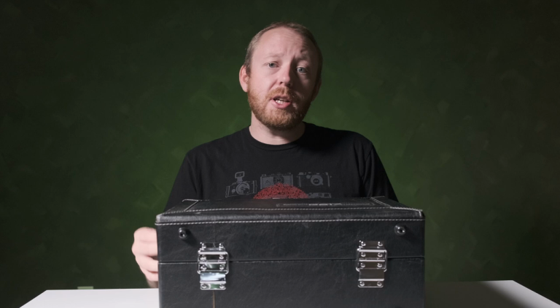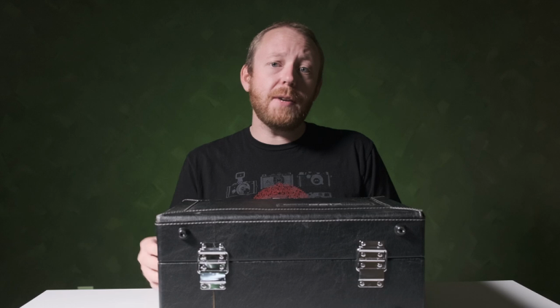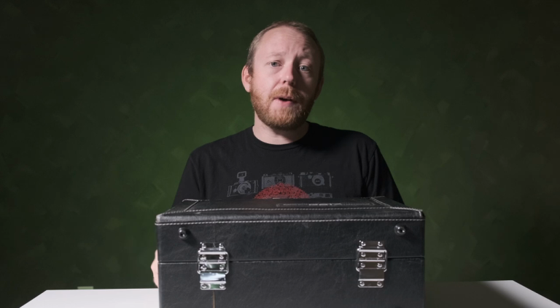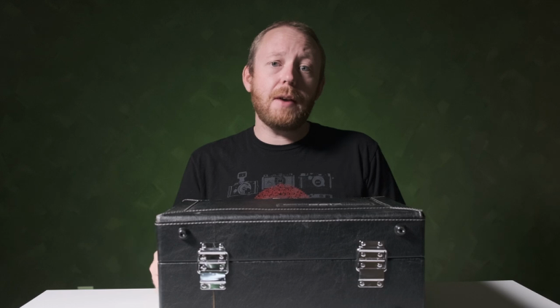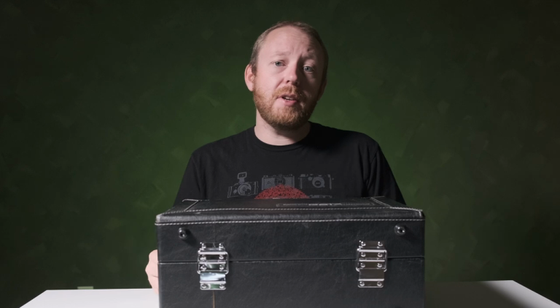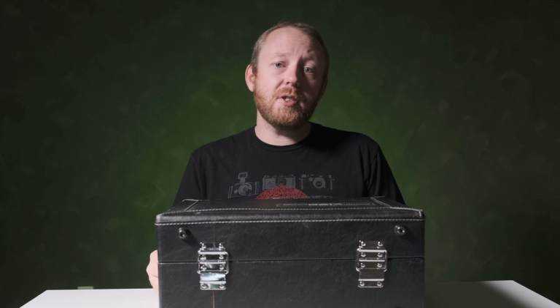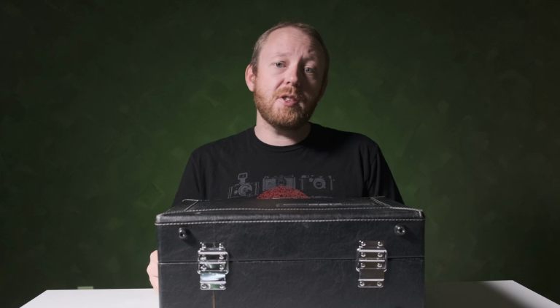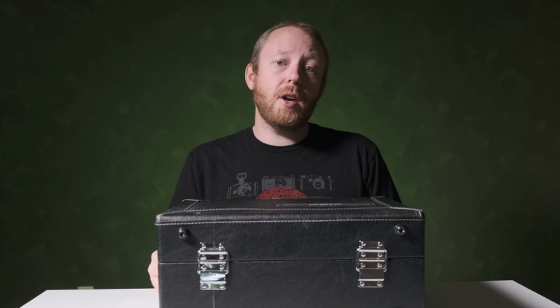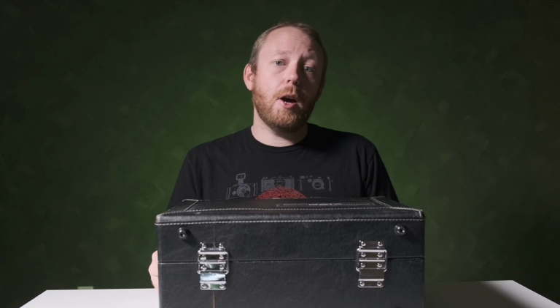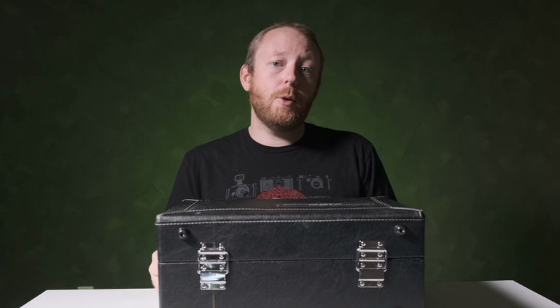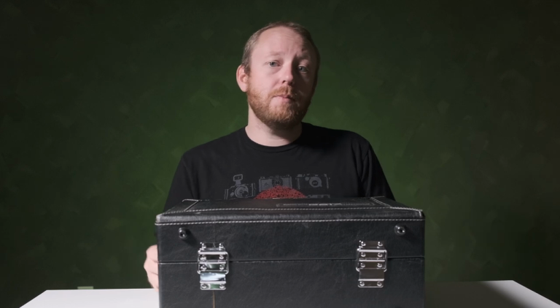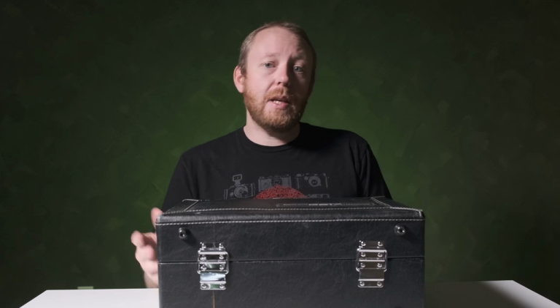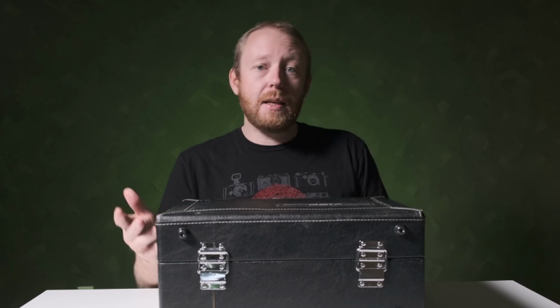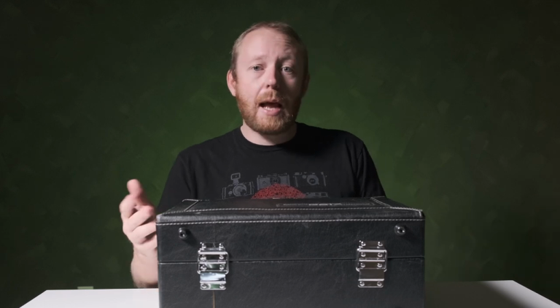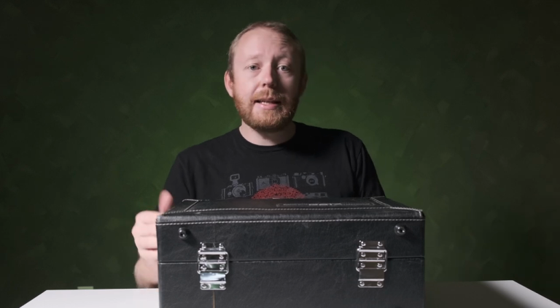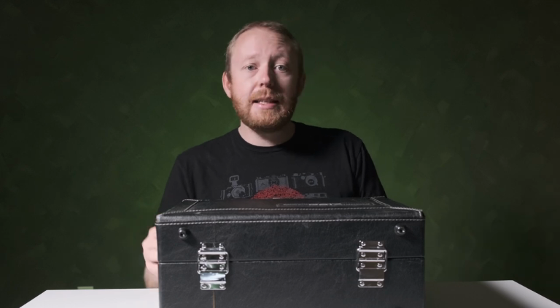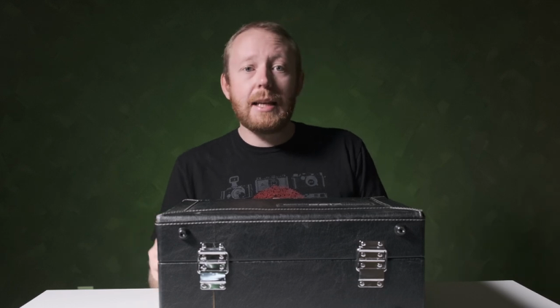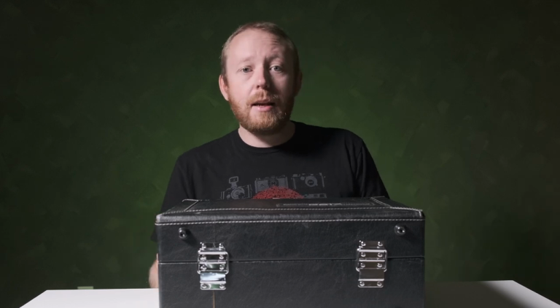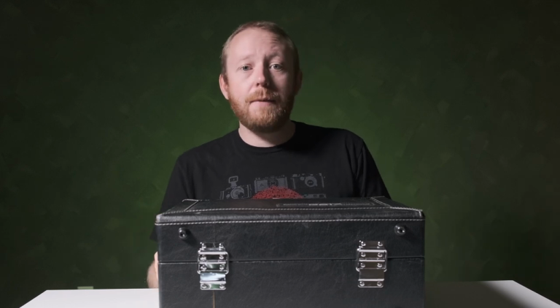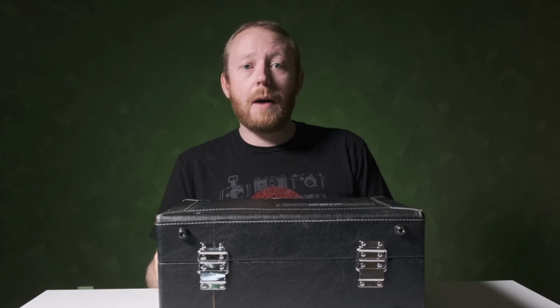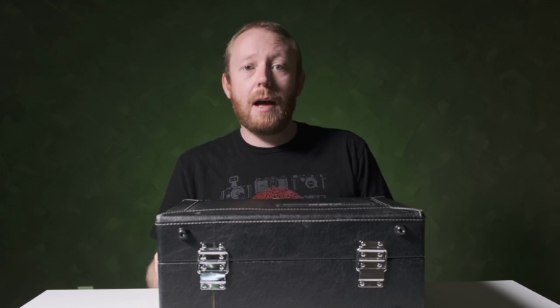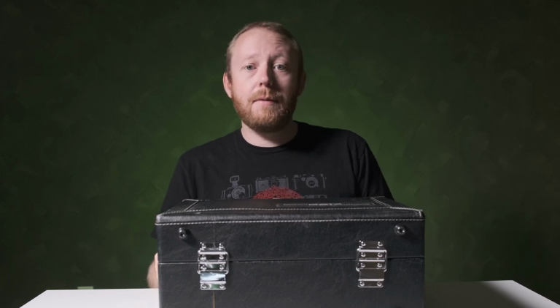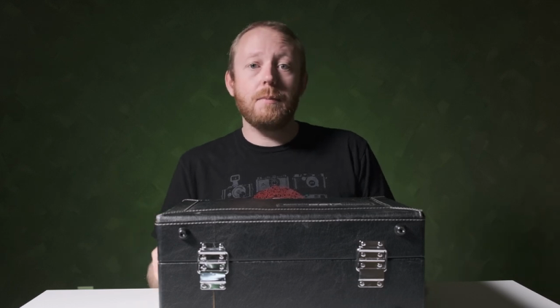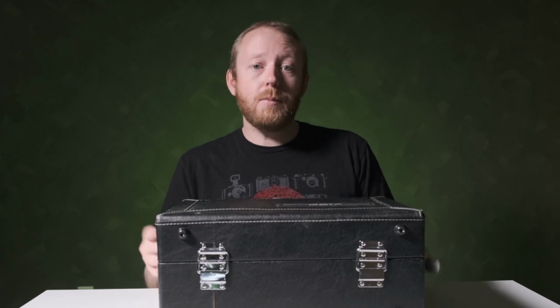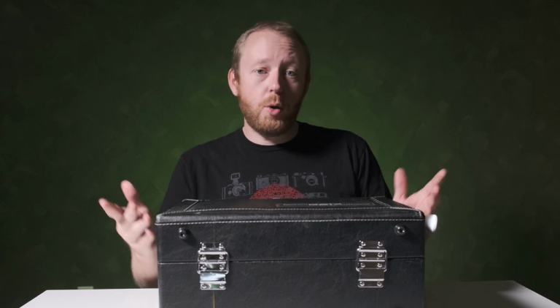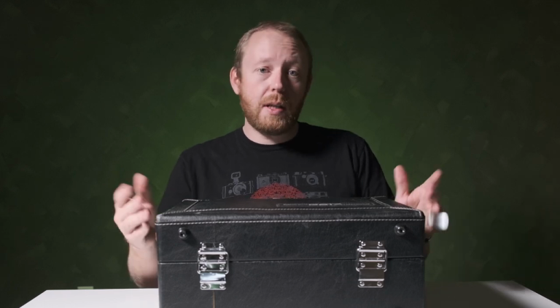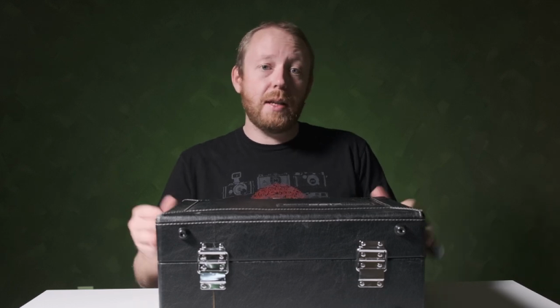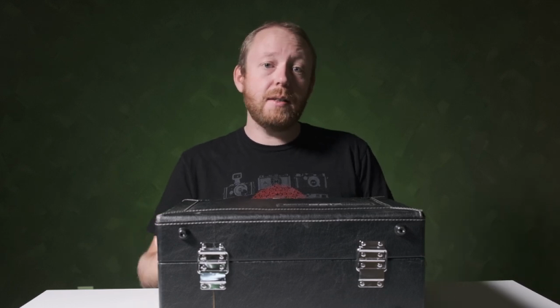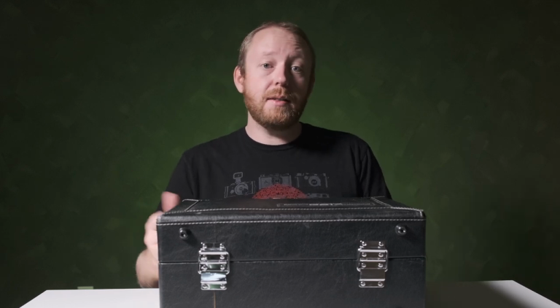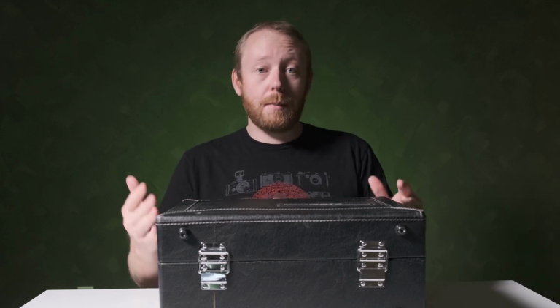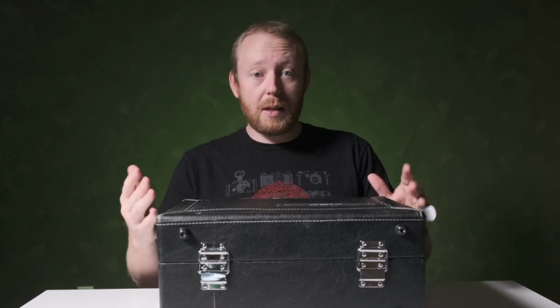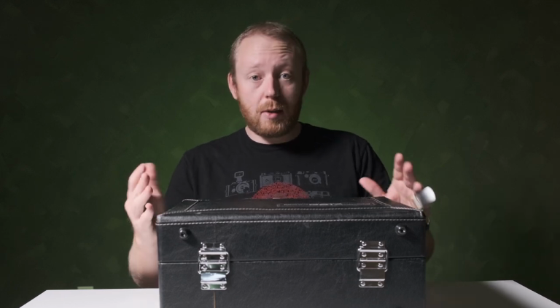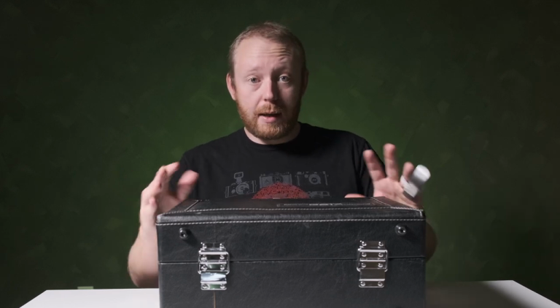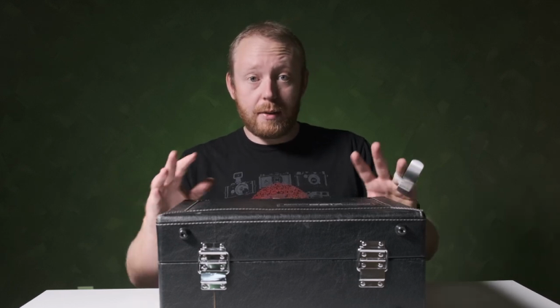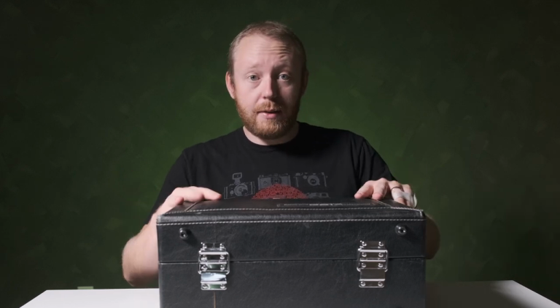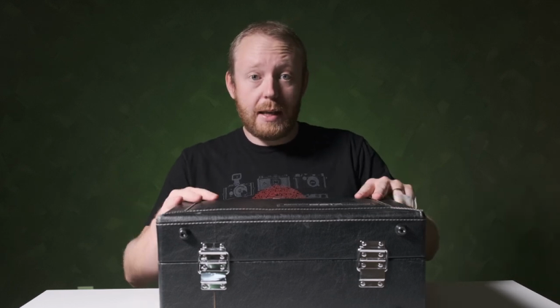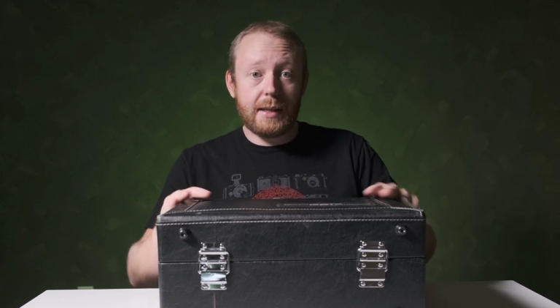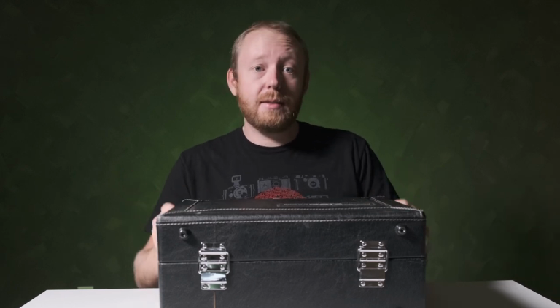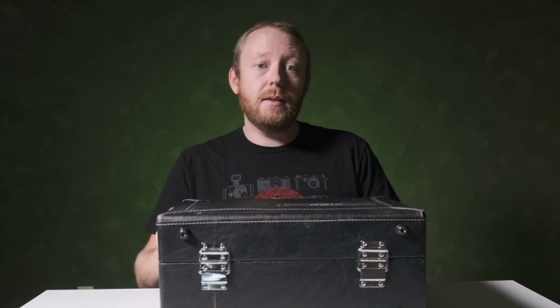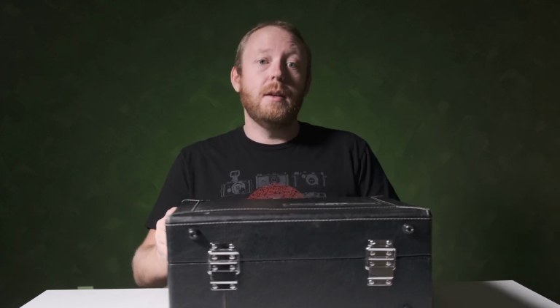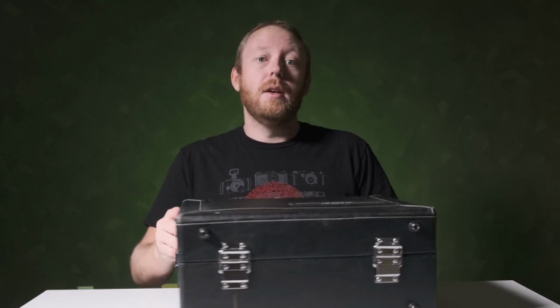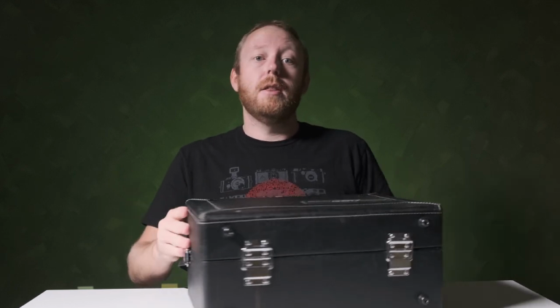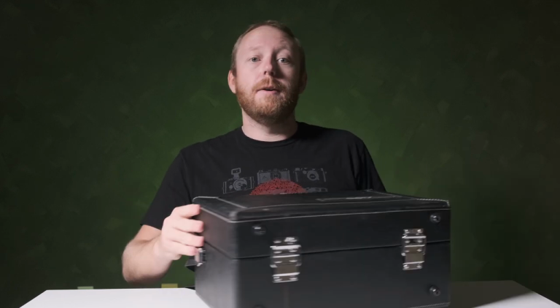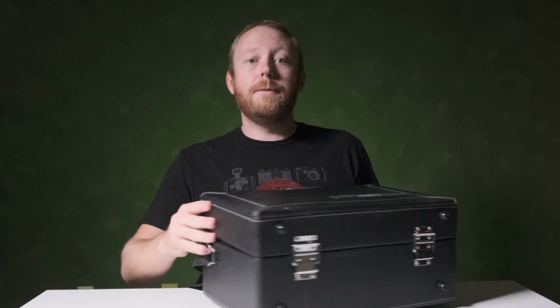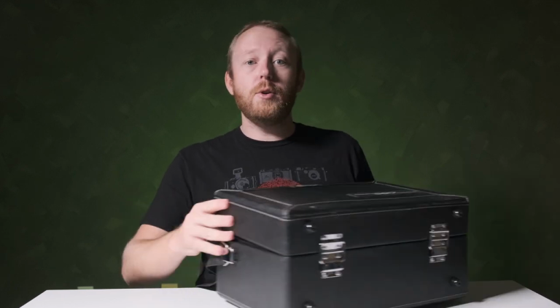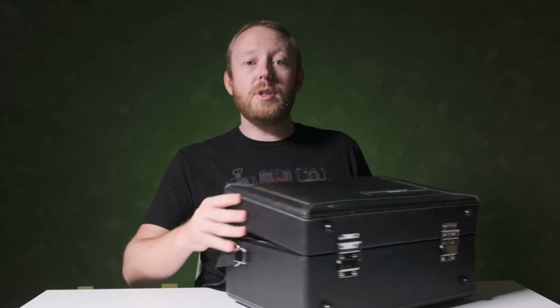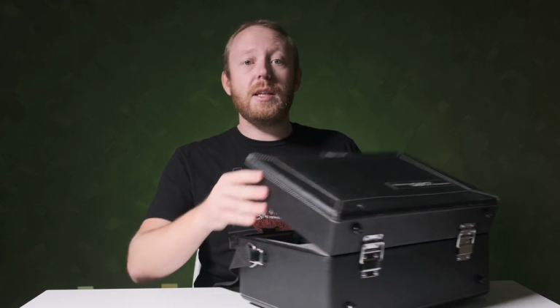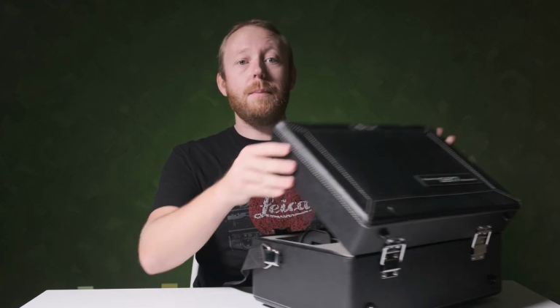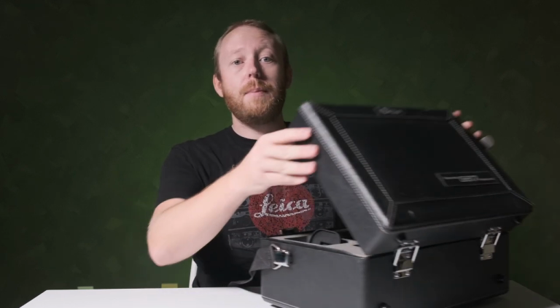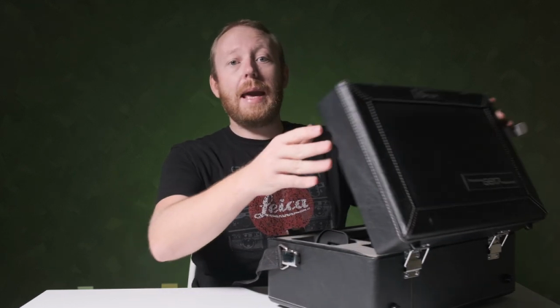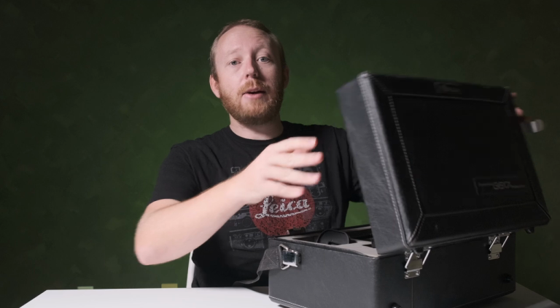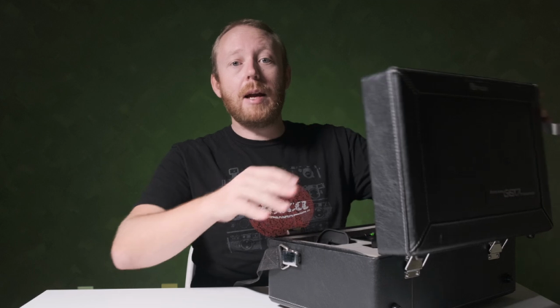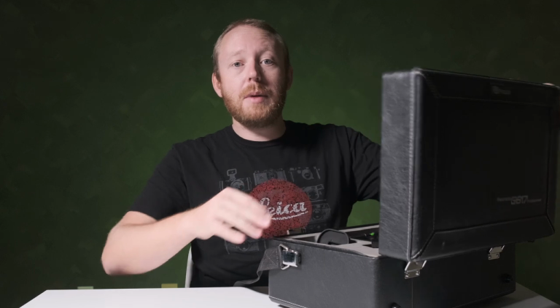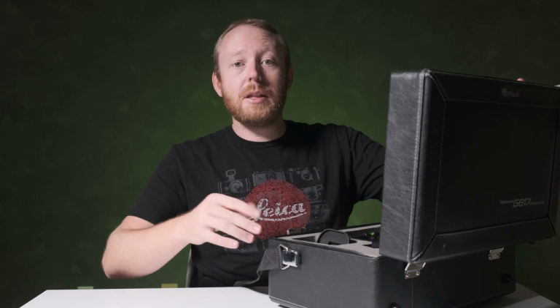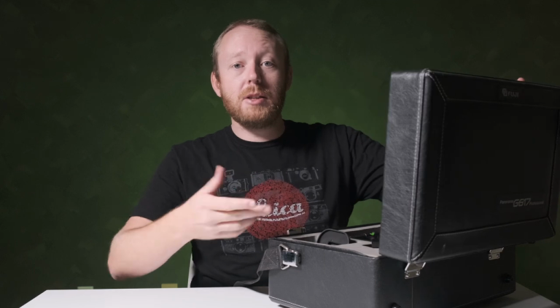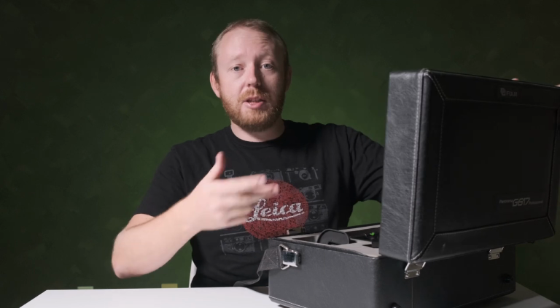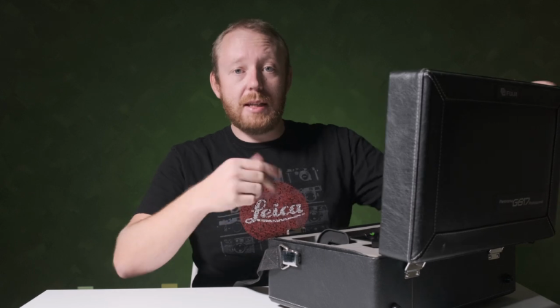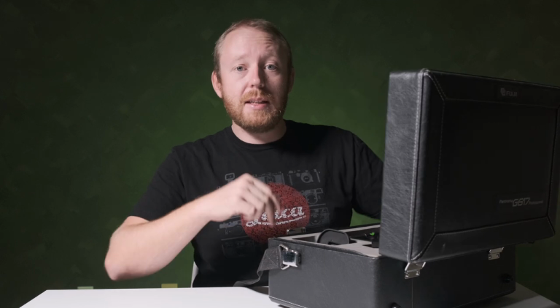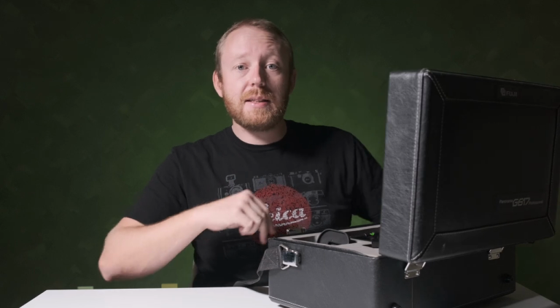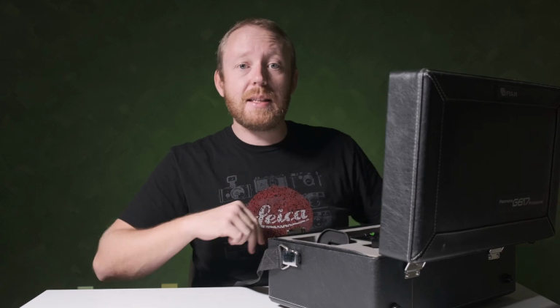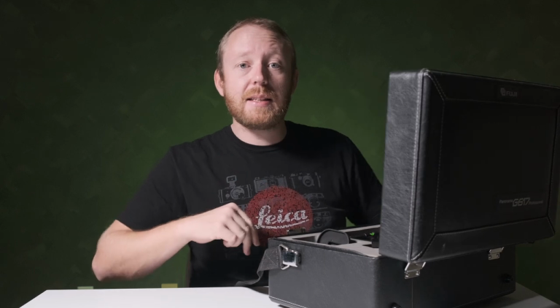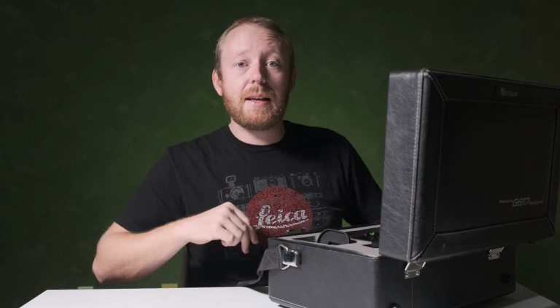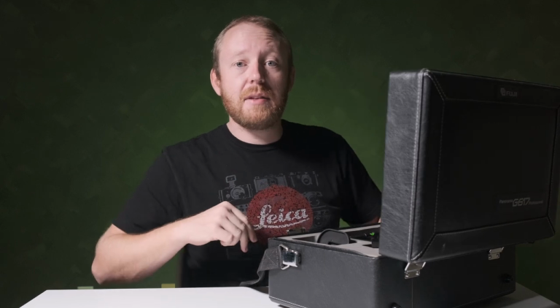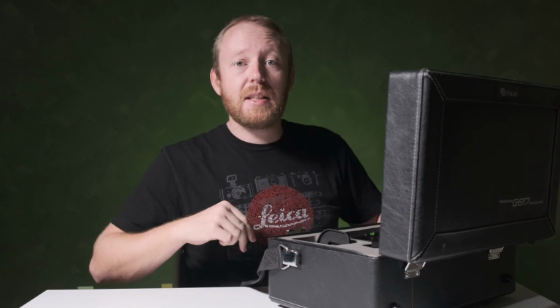35 years ago, in 1985, you needed something like this — the Fuji Panorama G617.